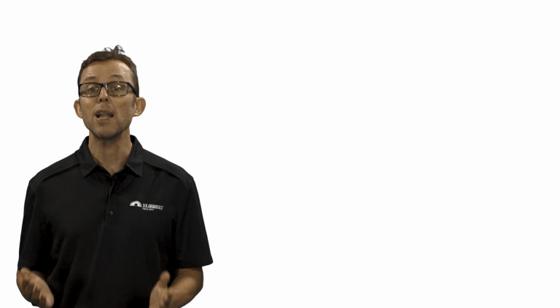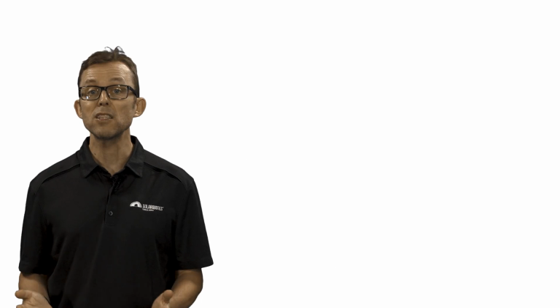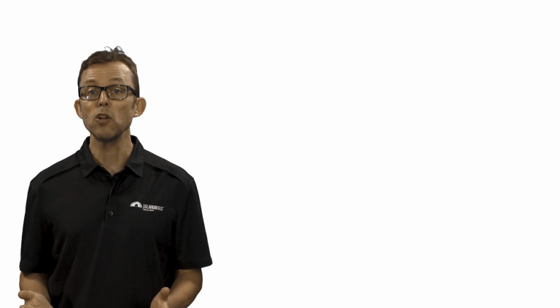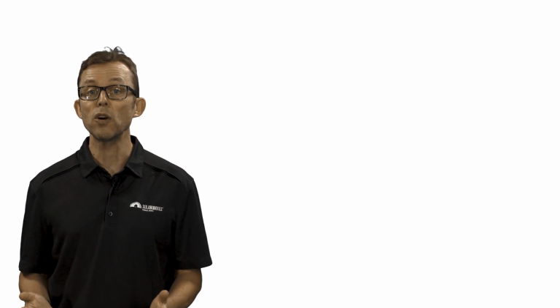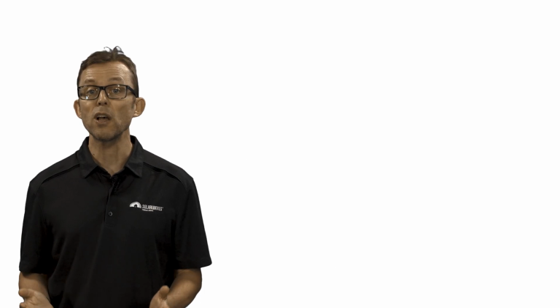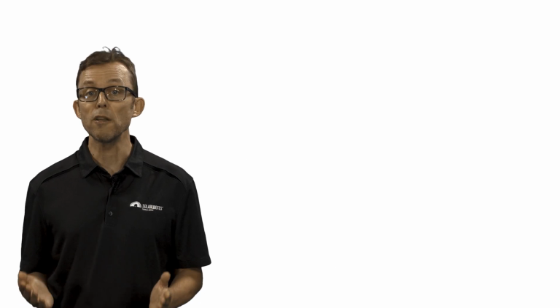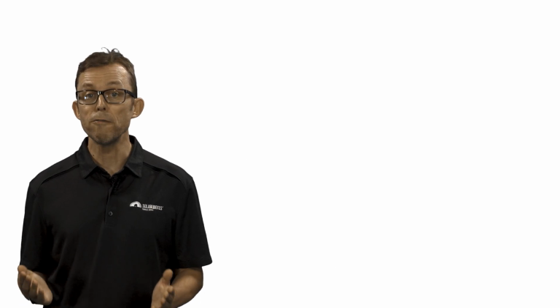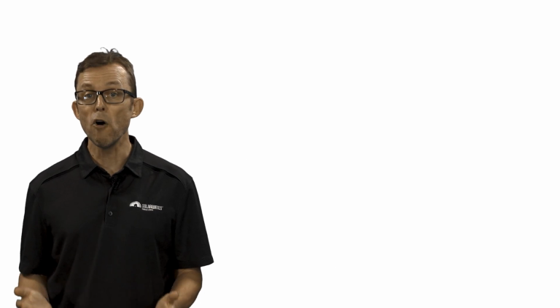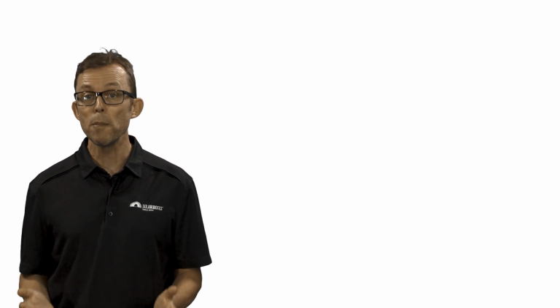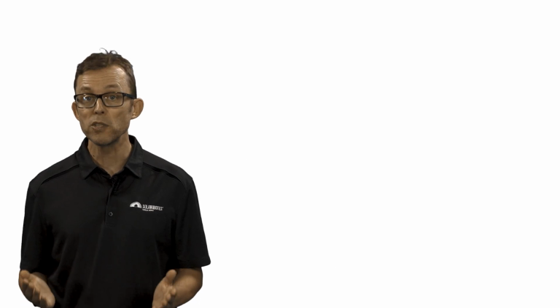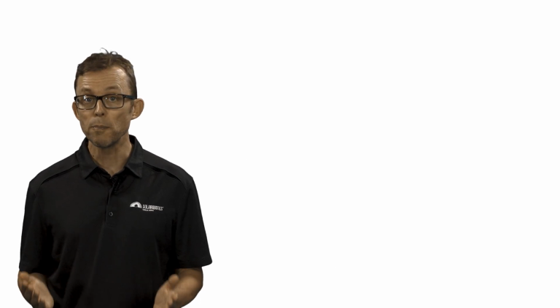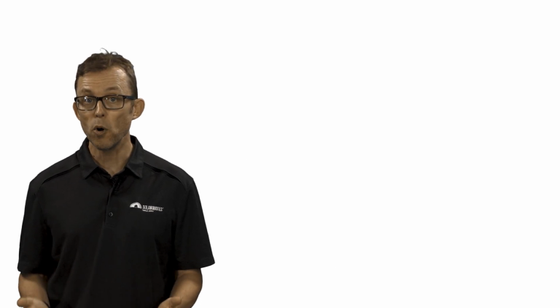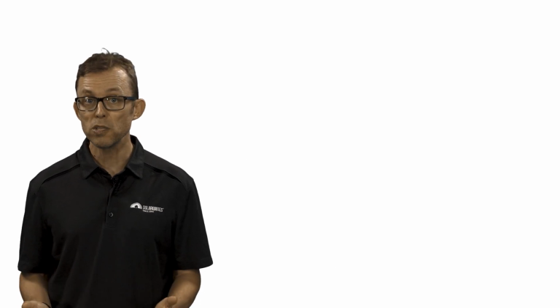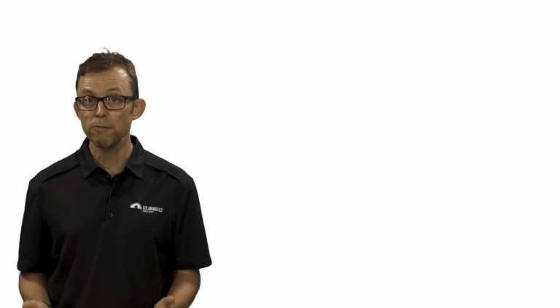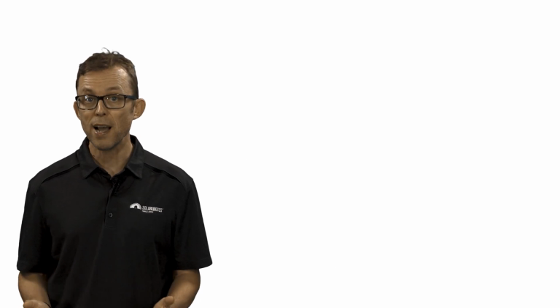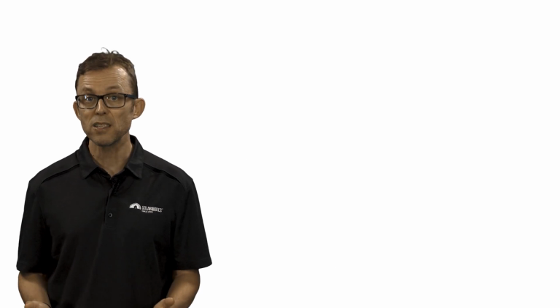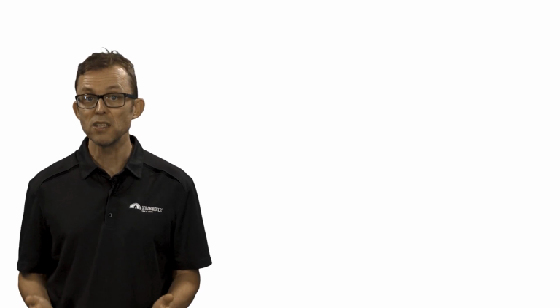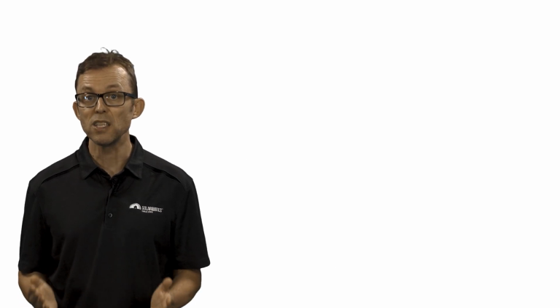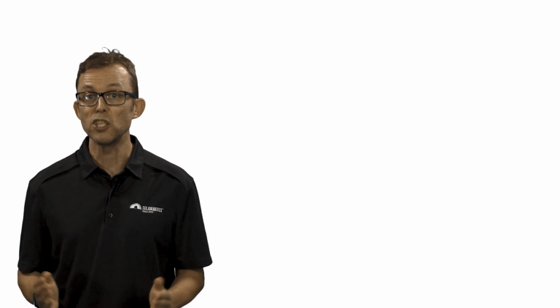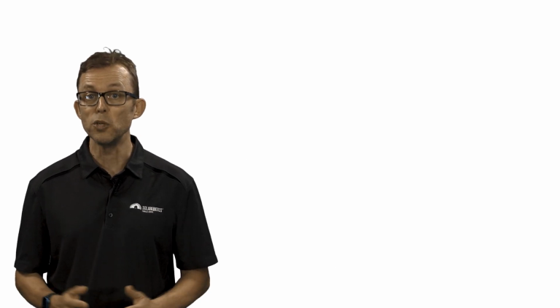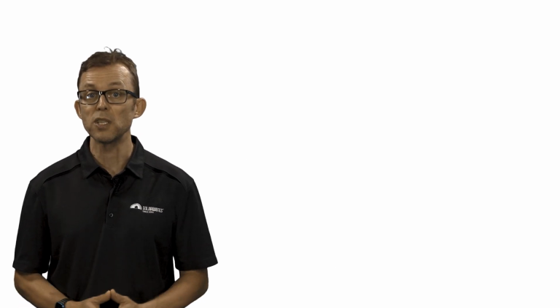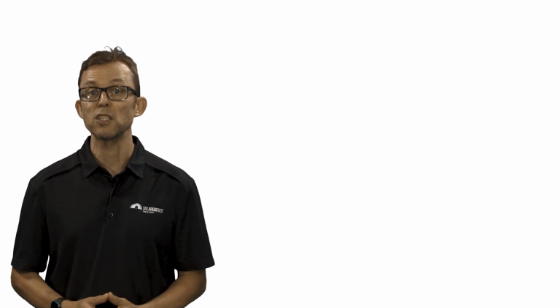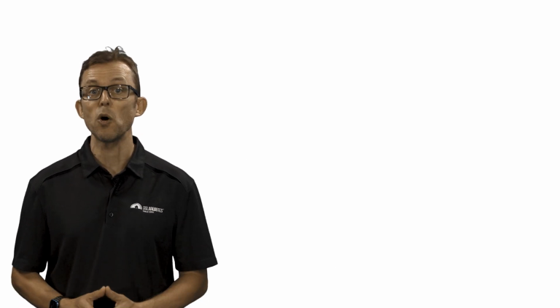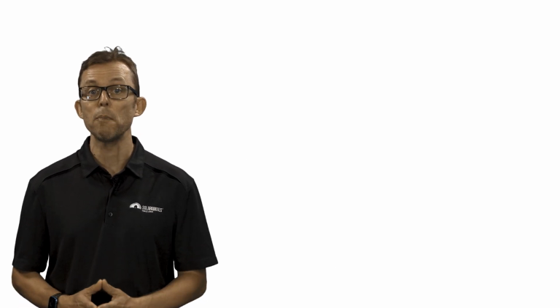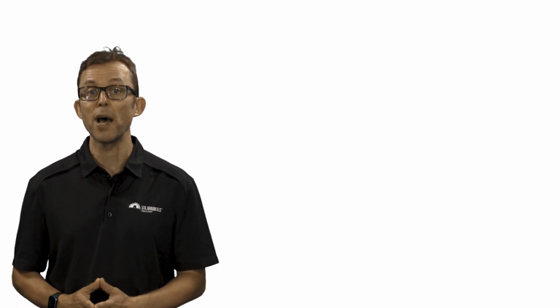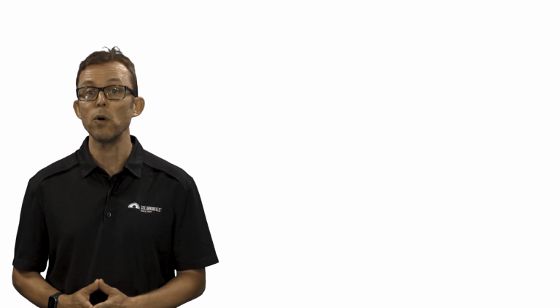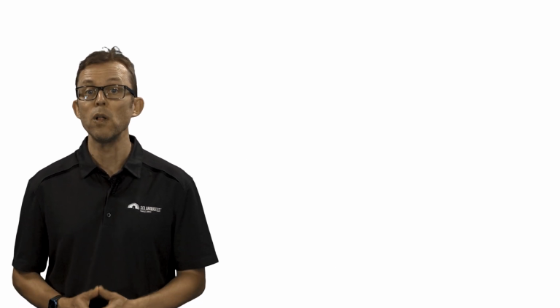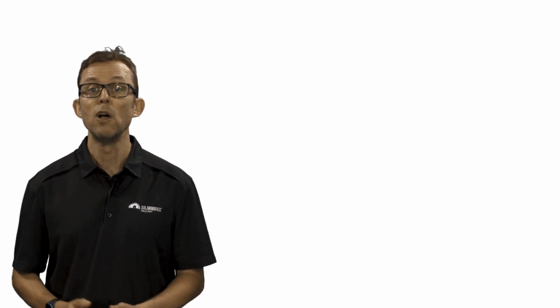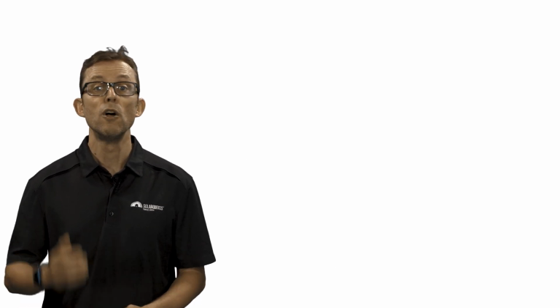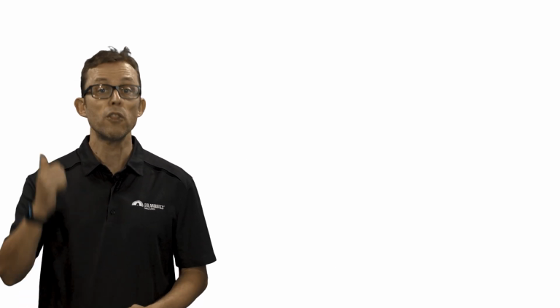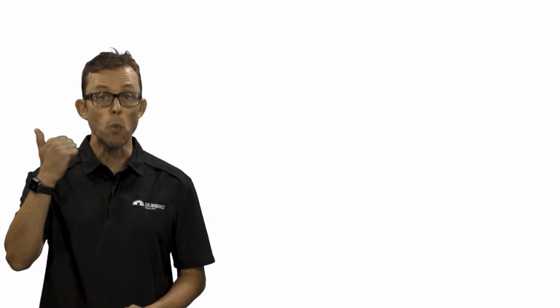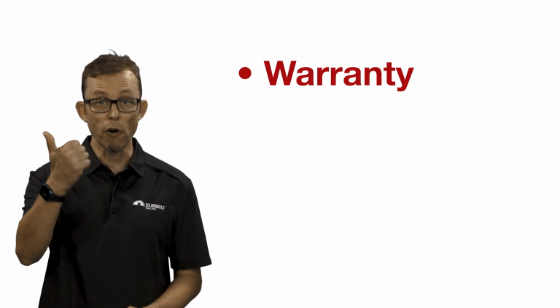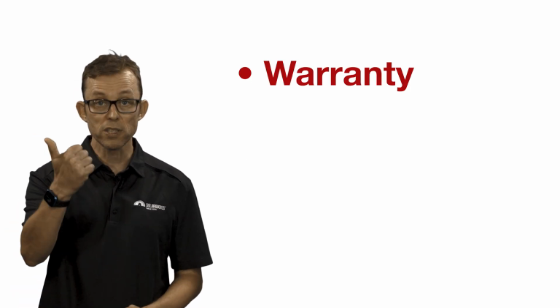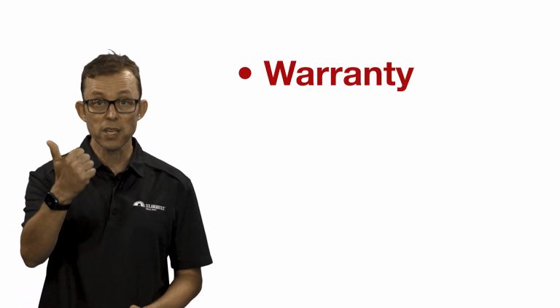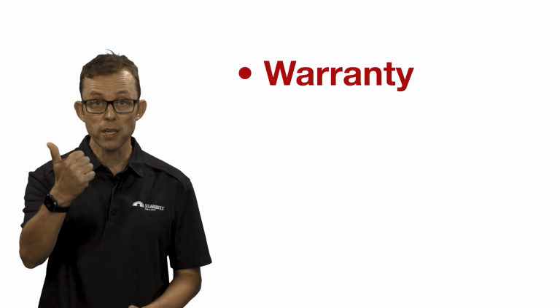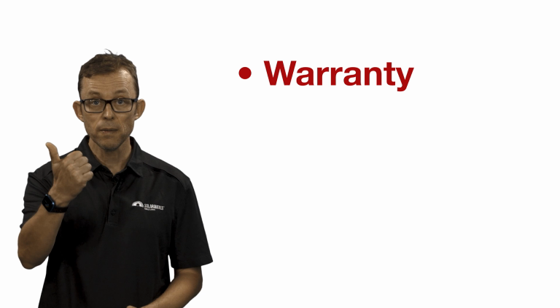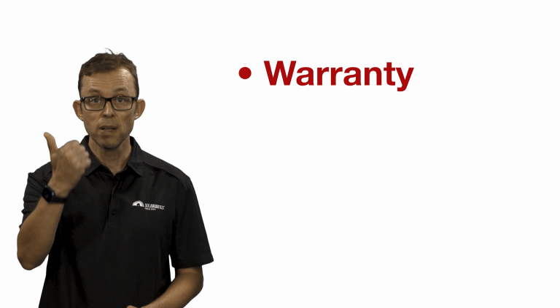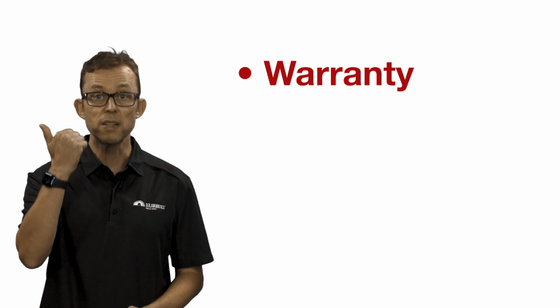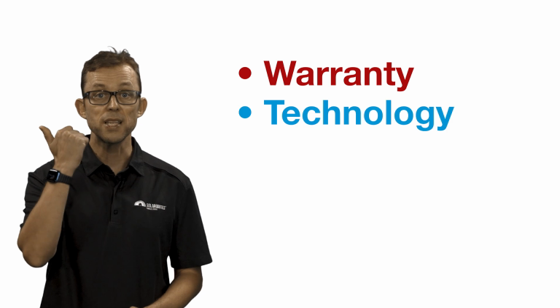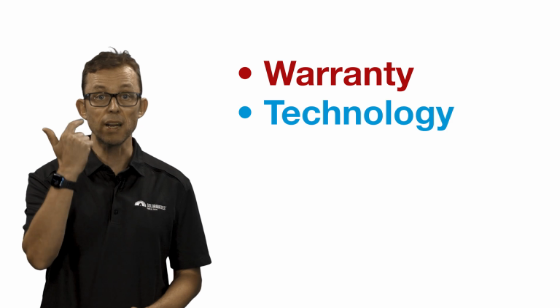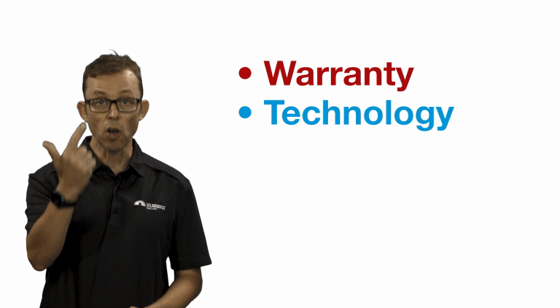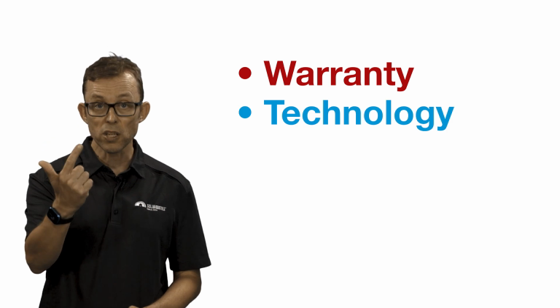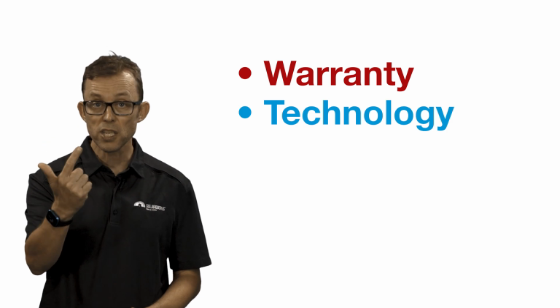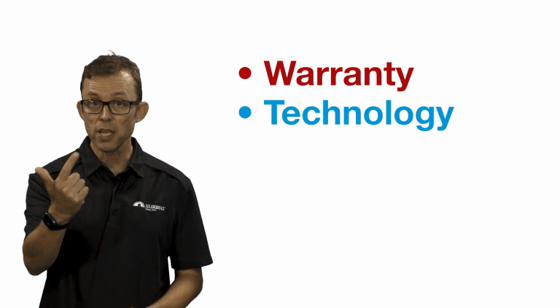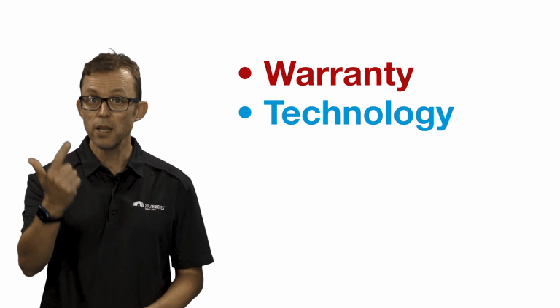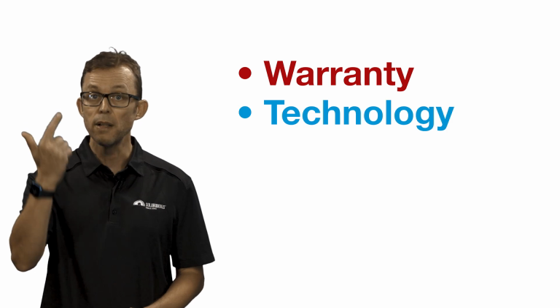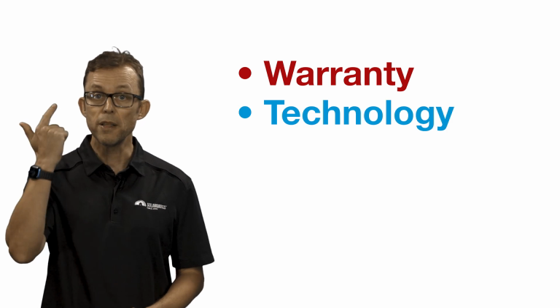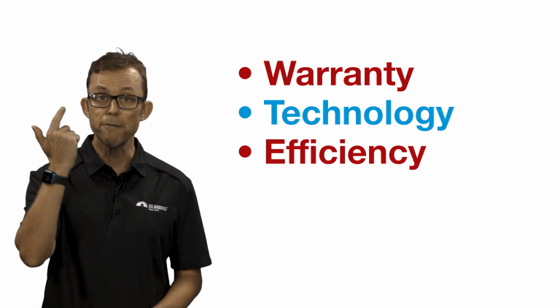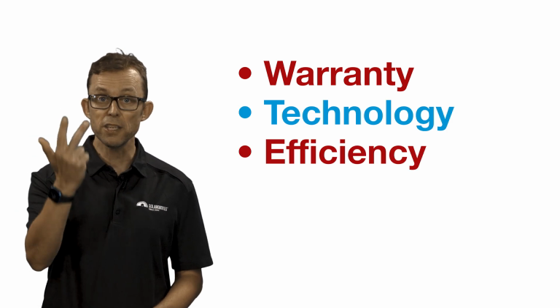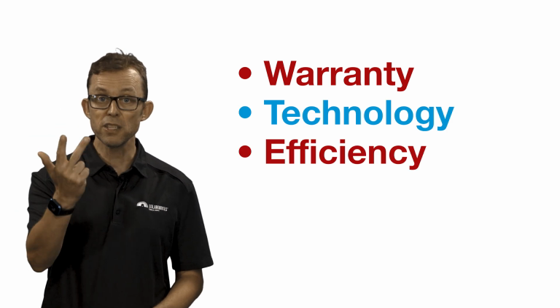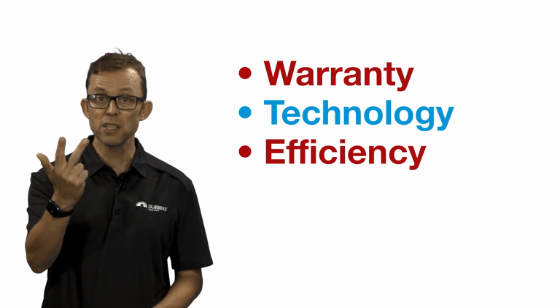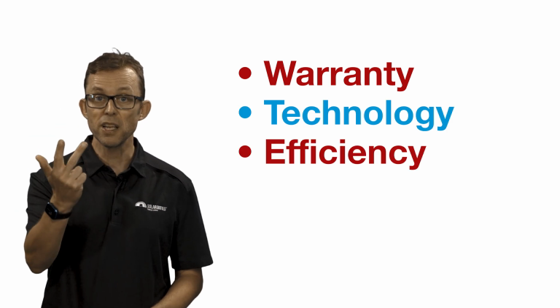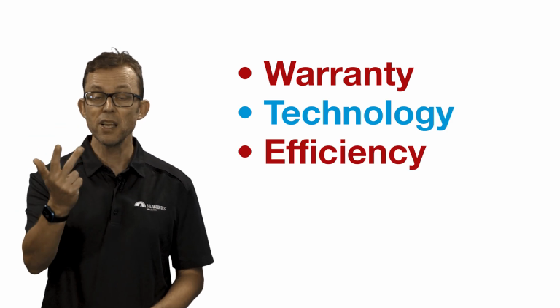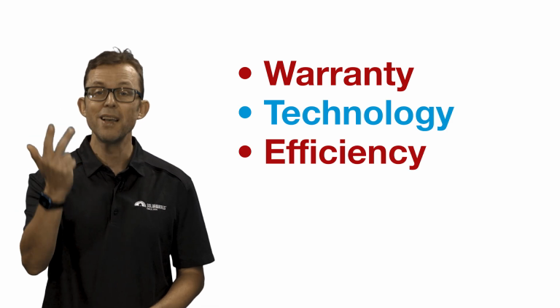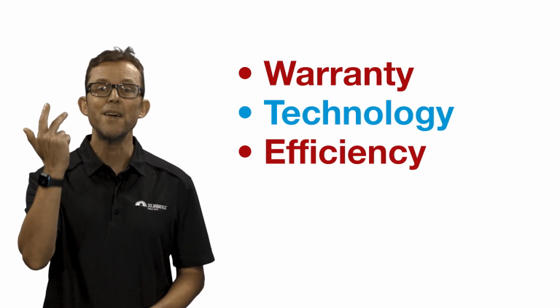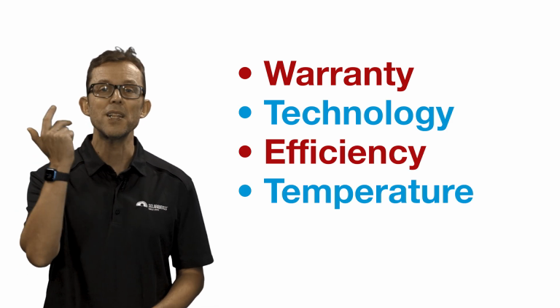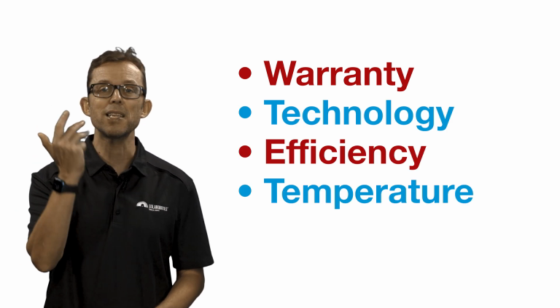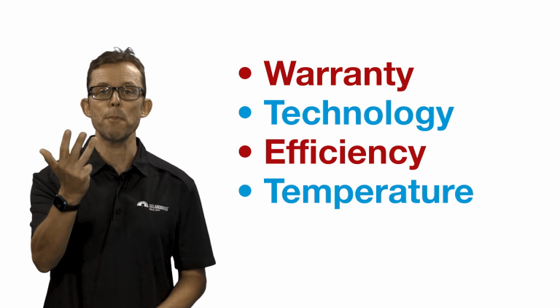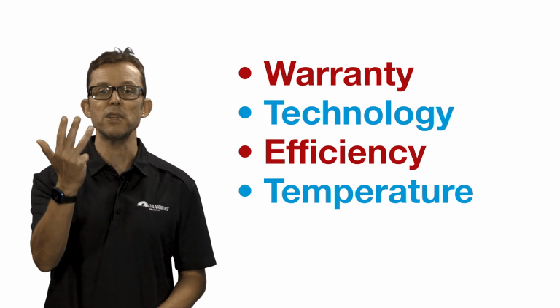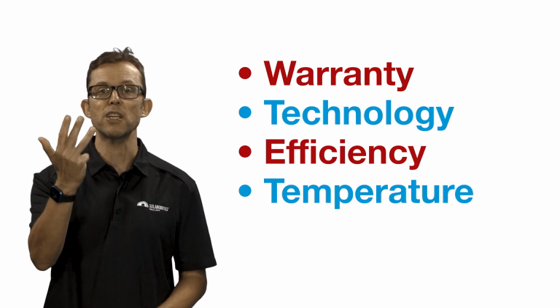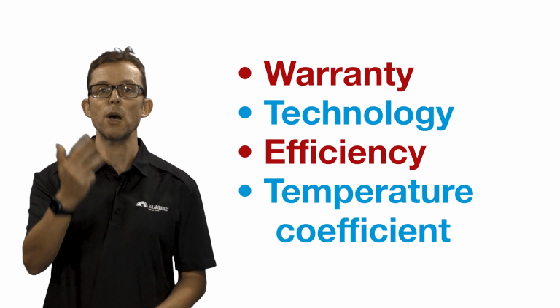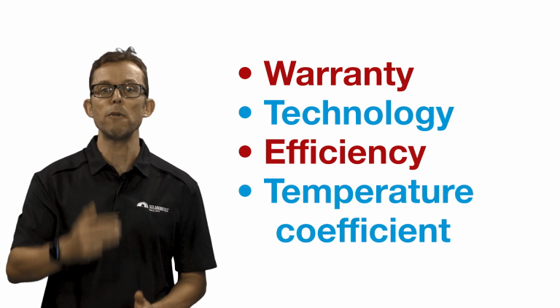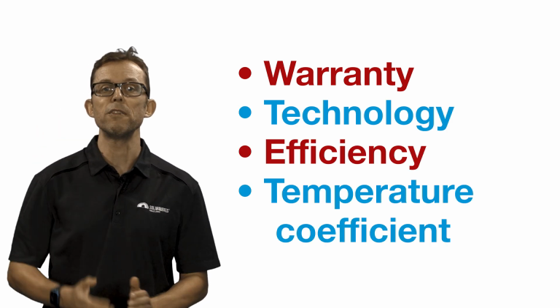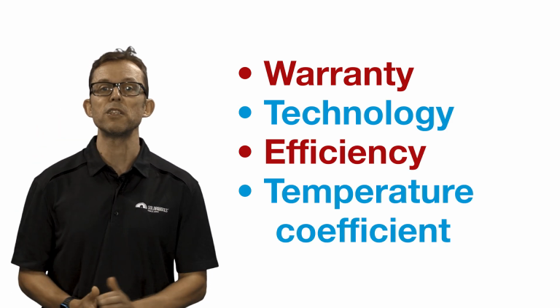Let's look at the four most important factors in choosing a solar panel: the warranty, the technology, the efficiency, and the temperature coefficient.